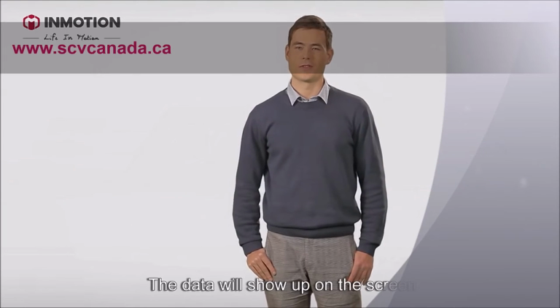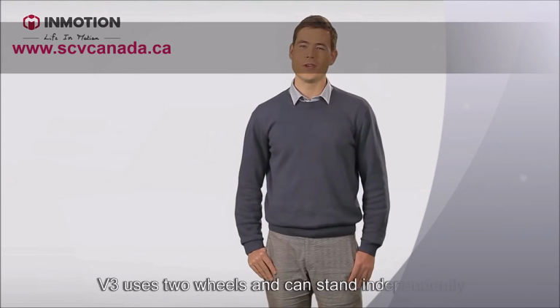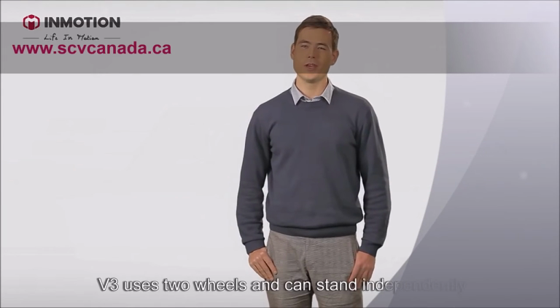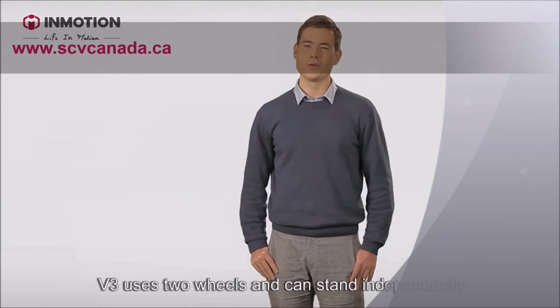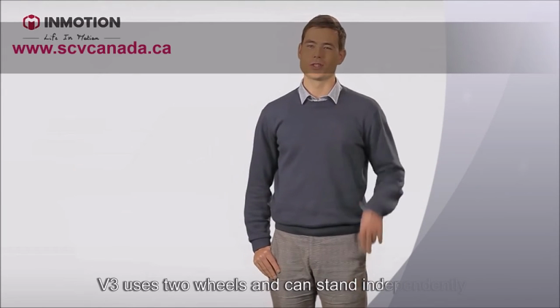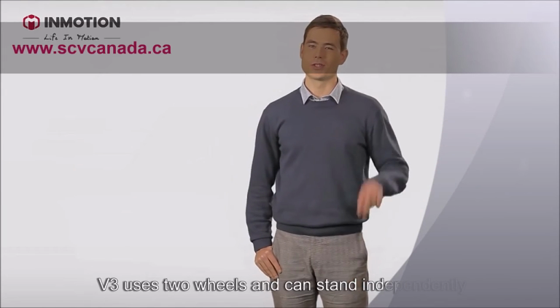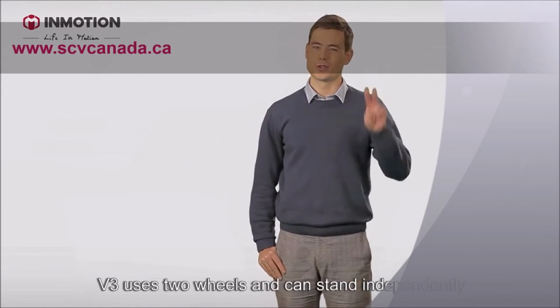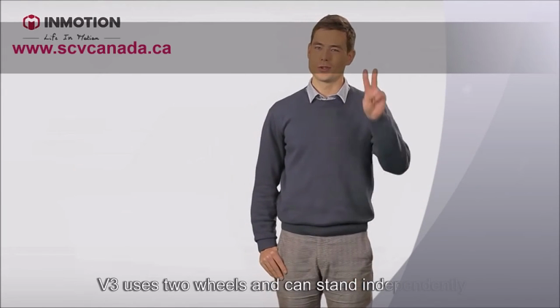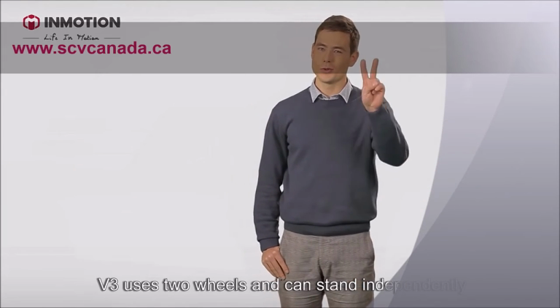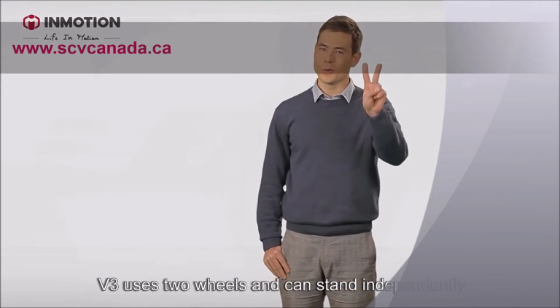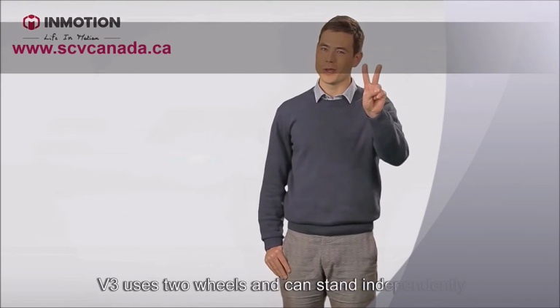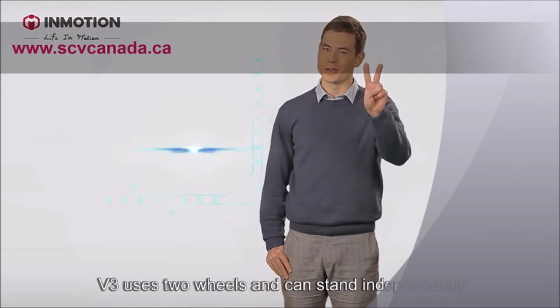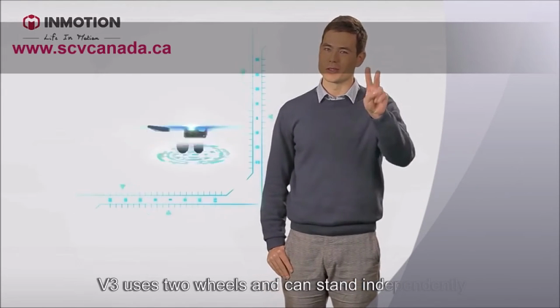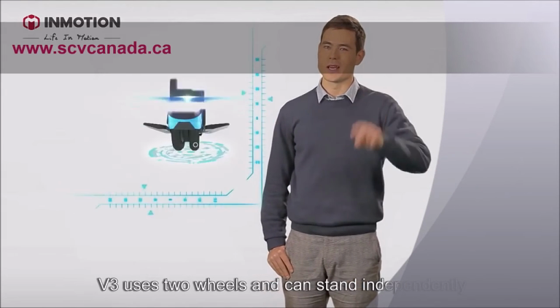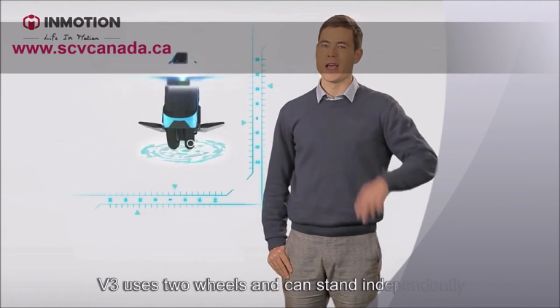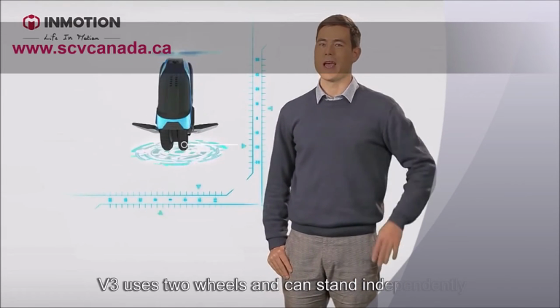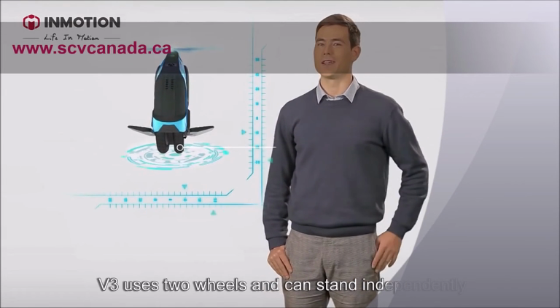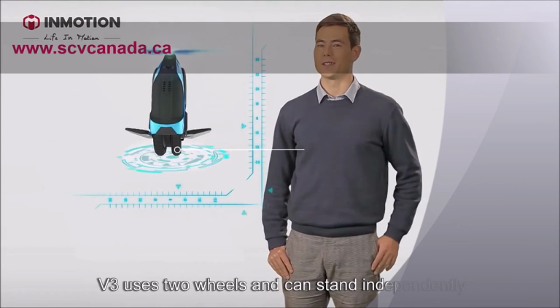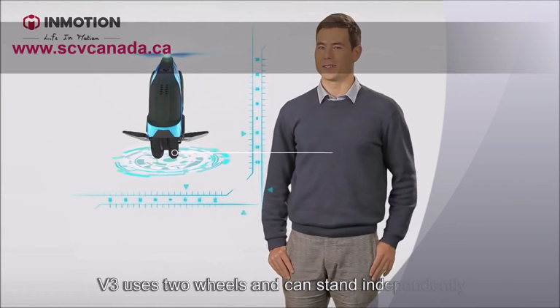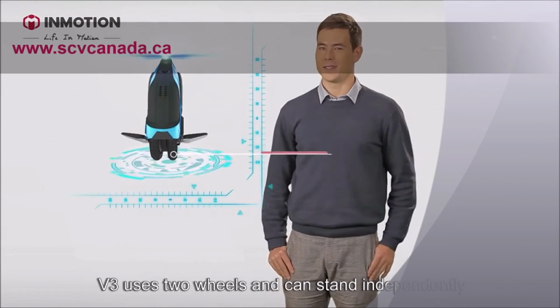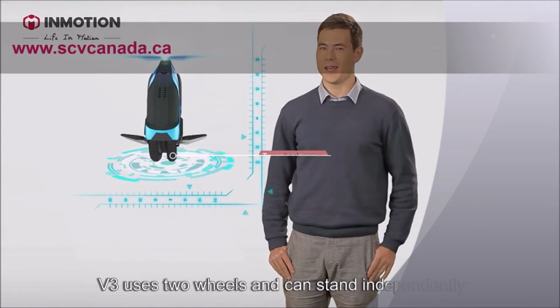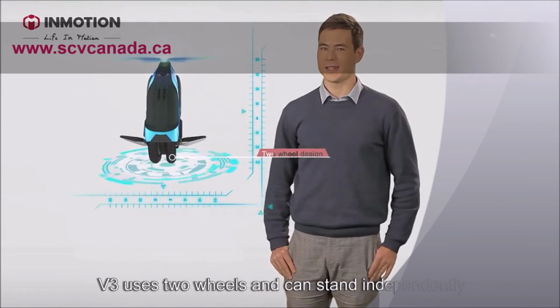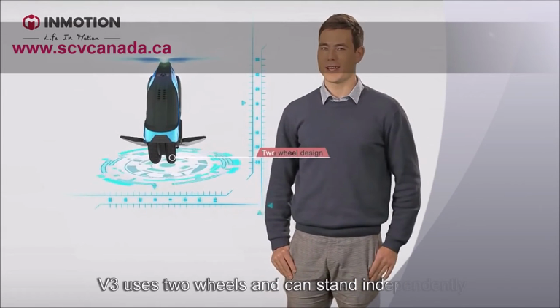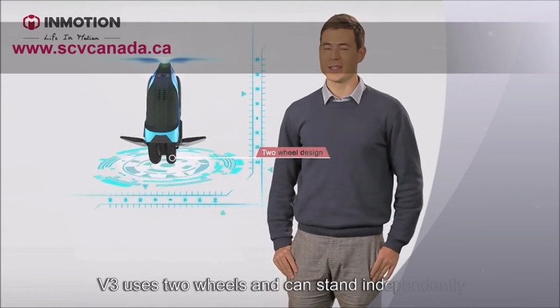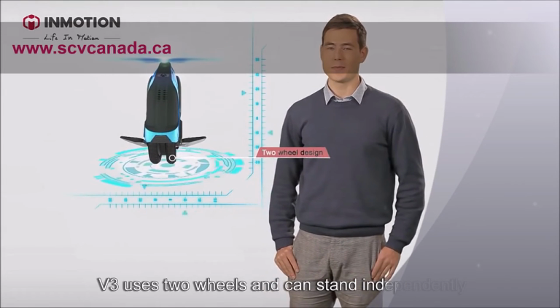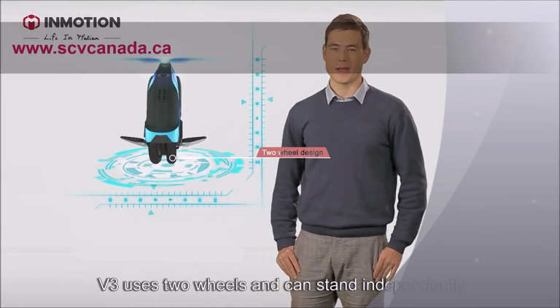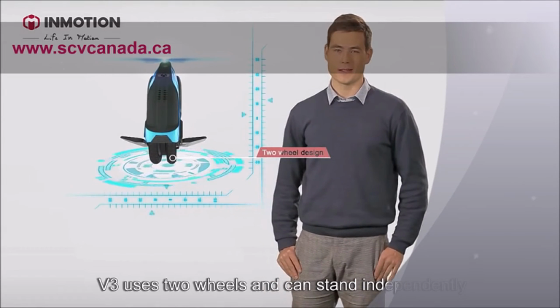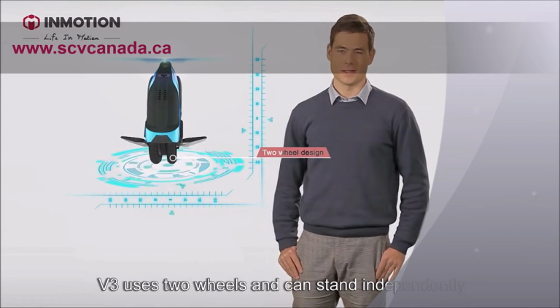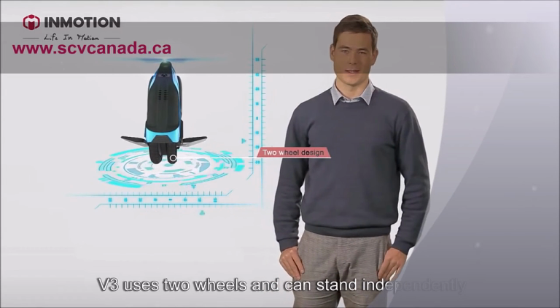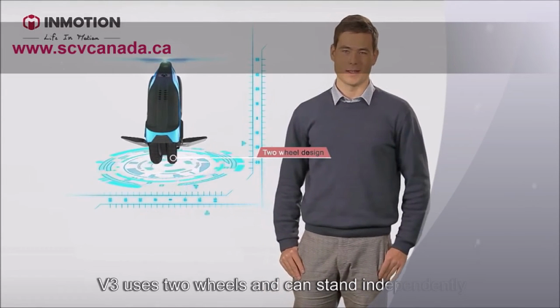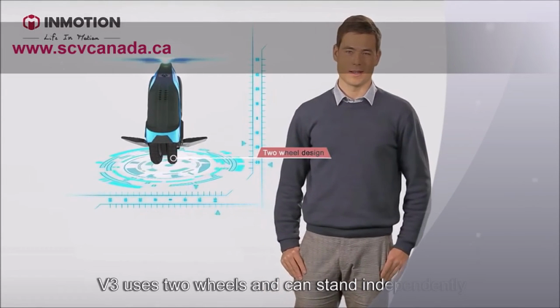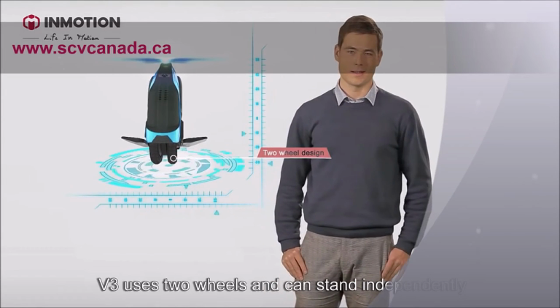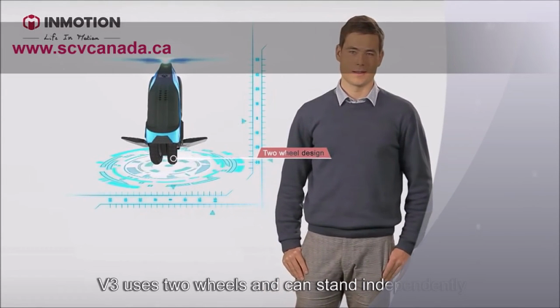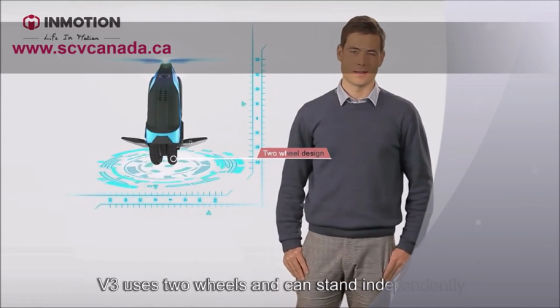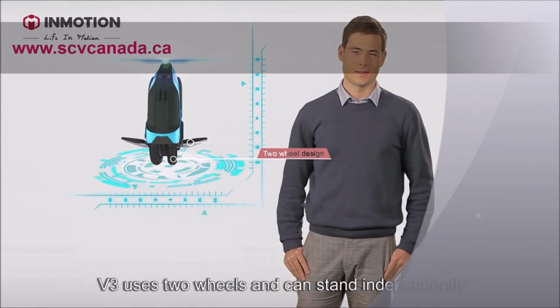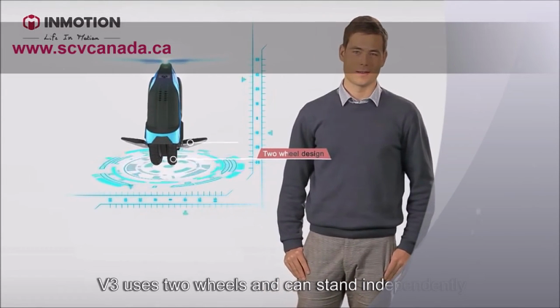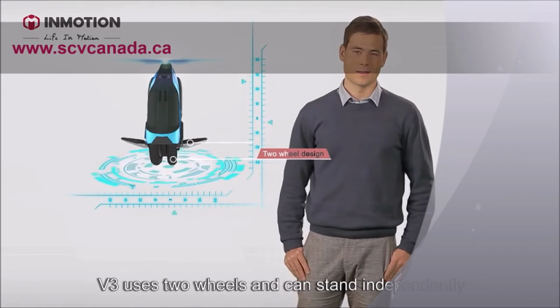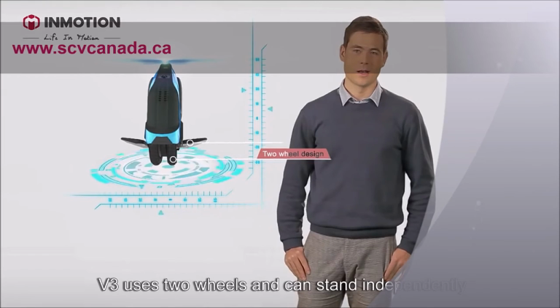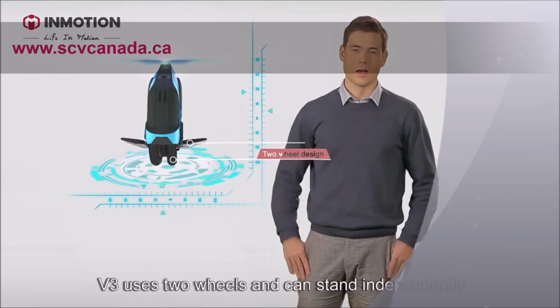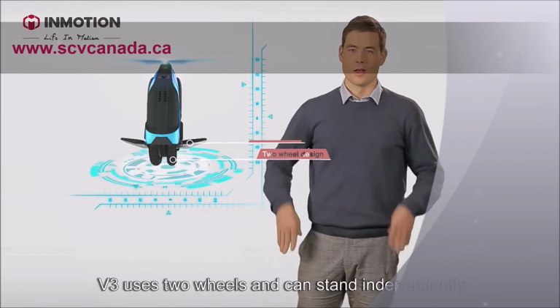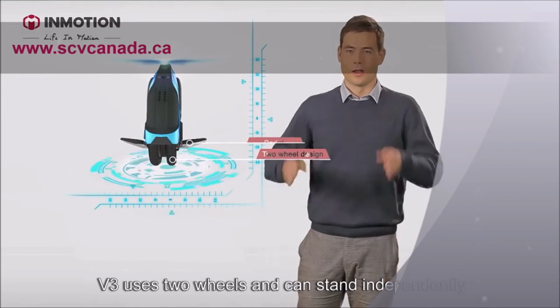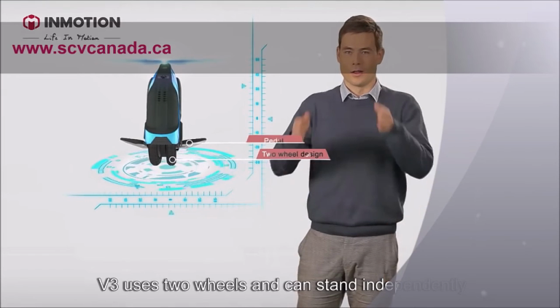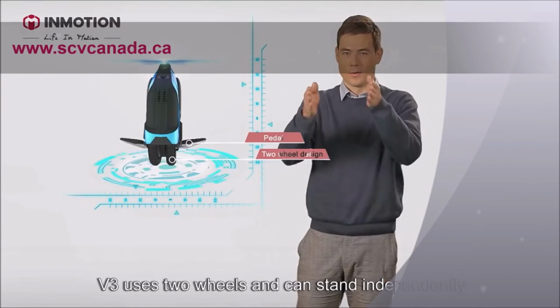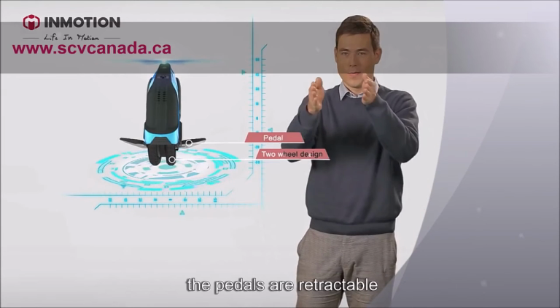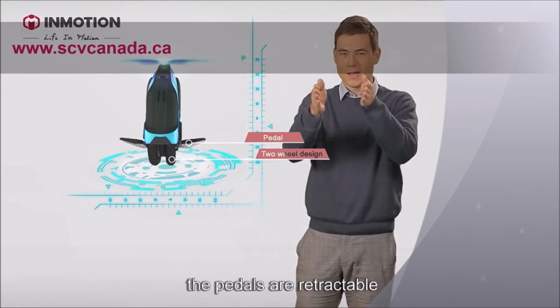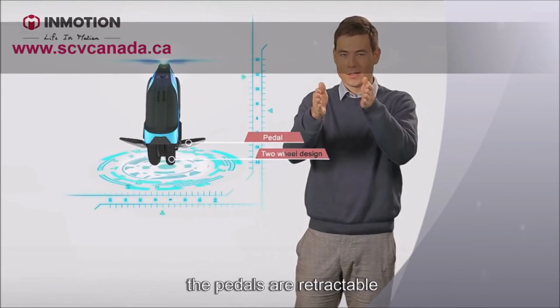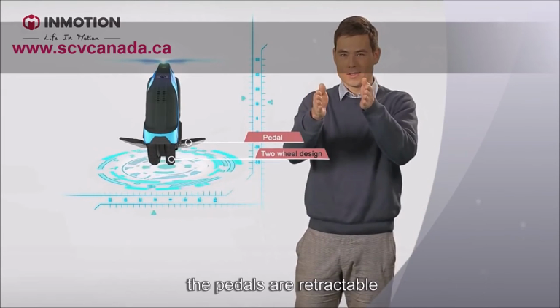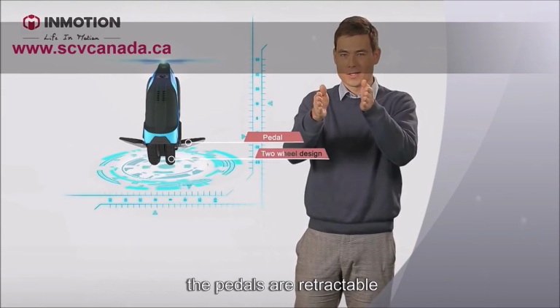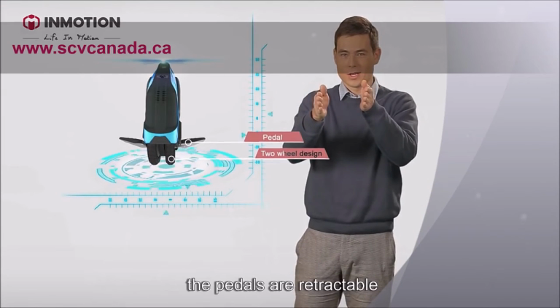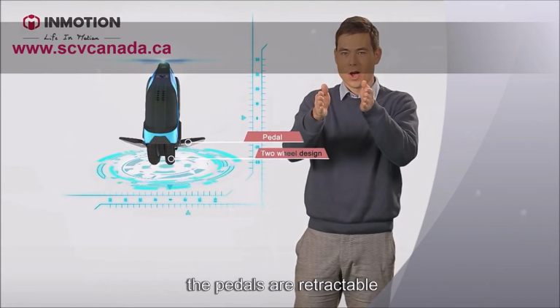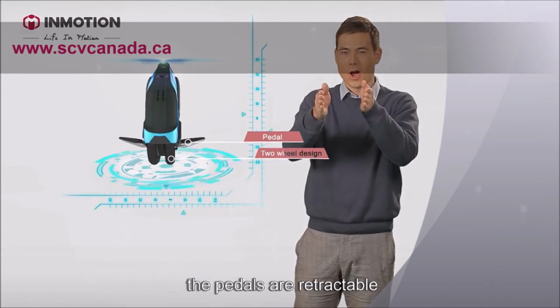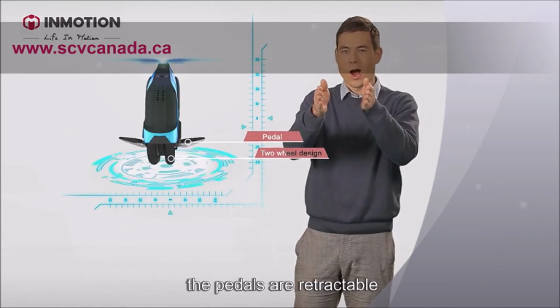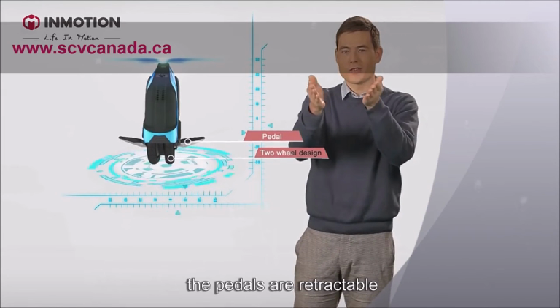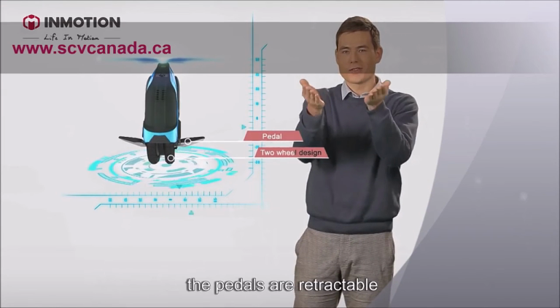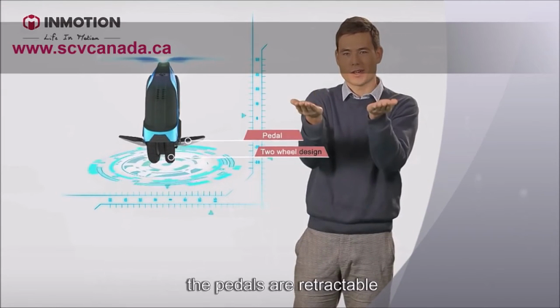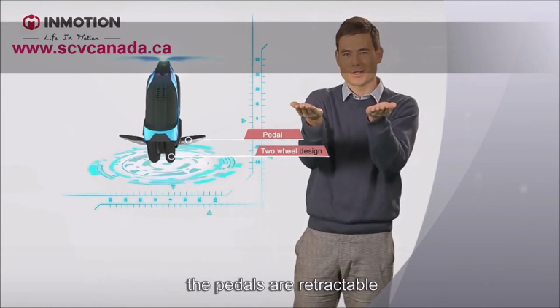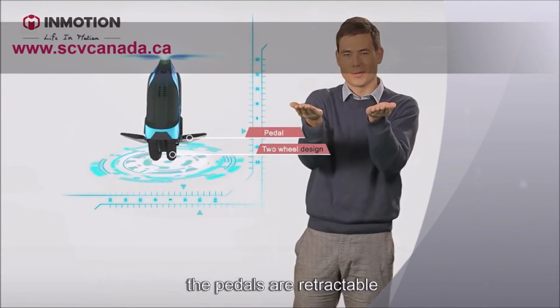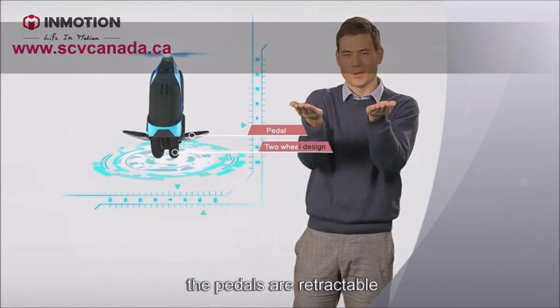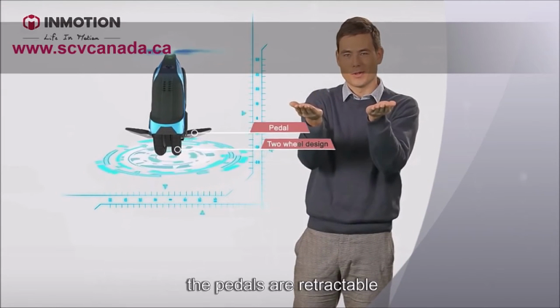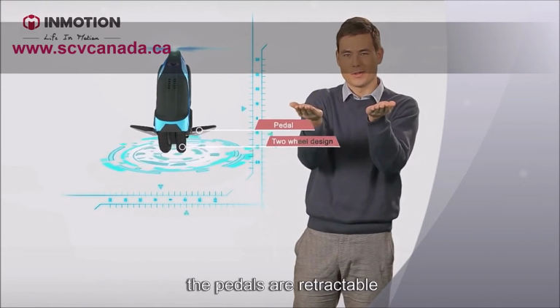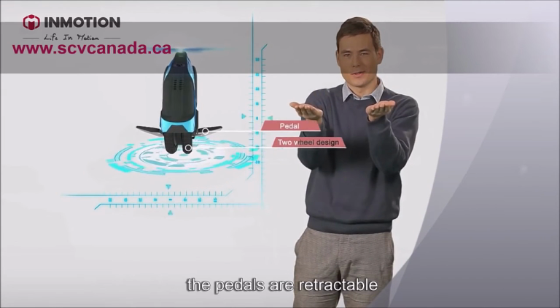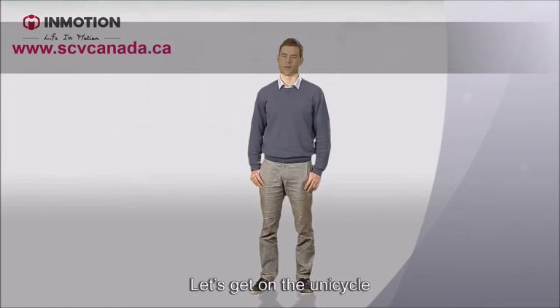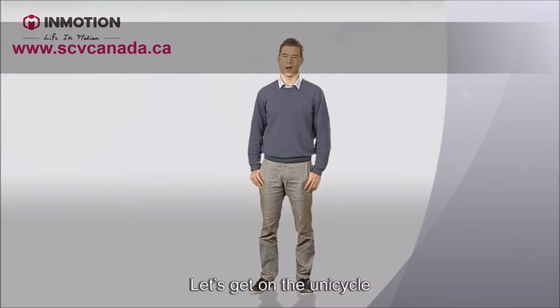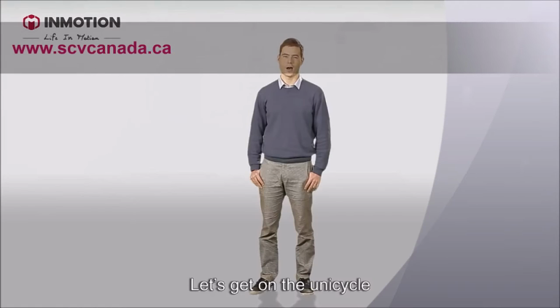V3 uses two wheels and can stand independently. The pedals are retractable.